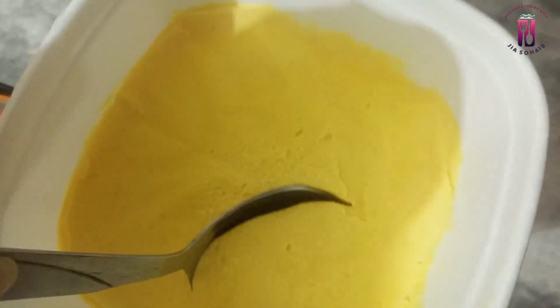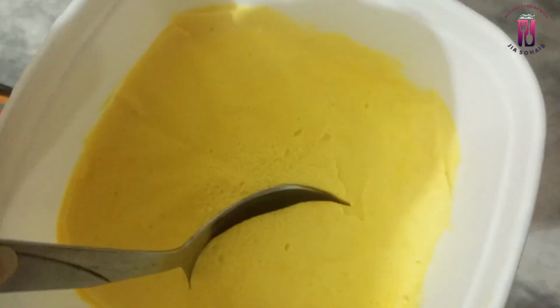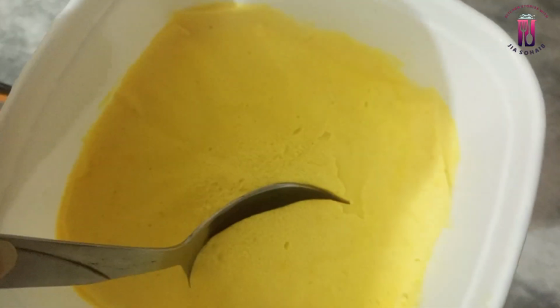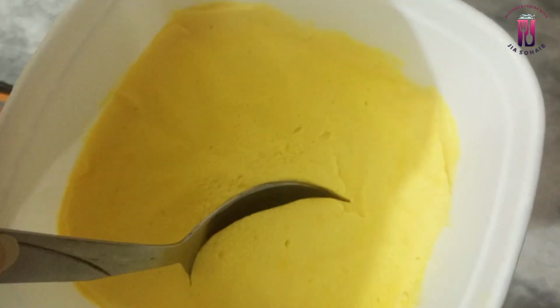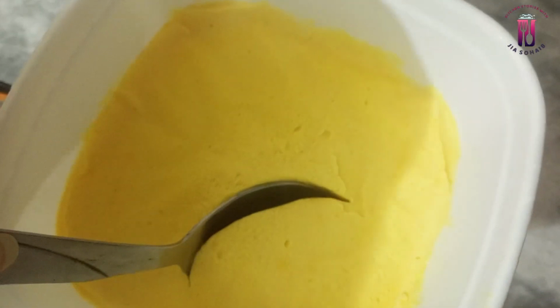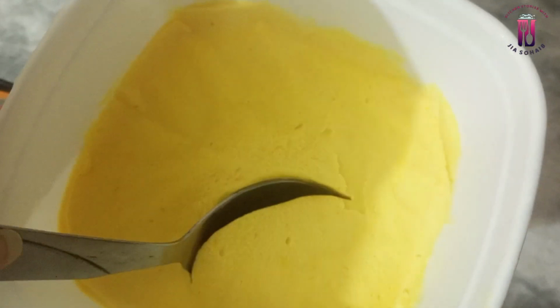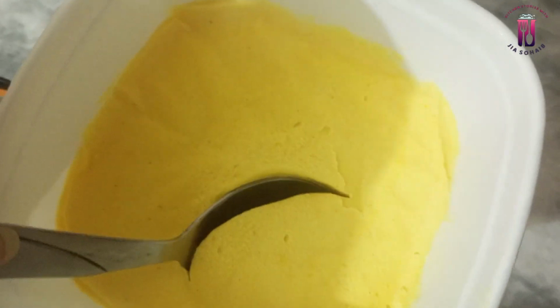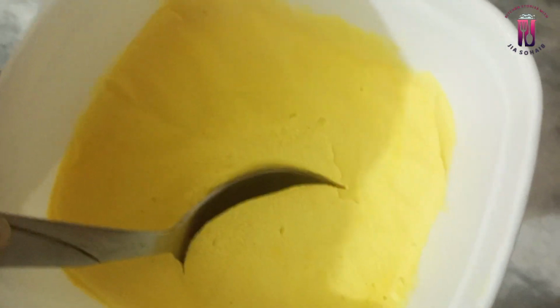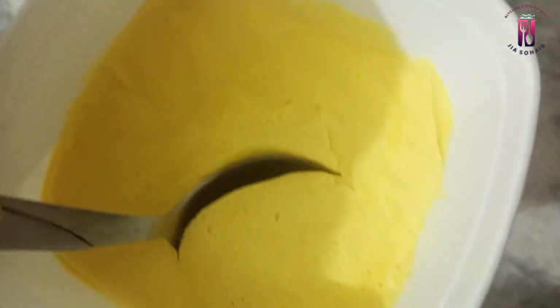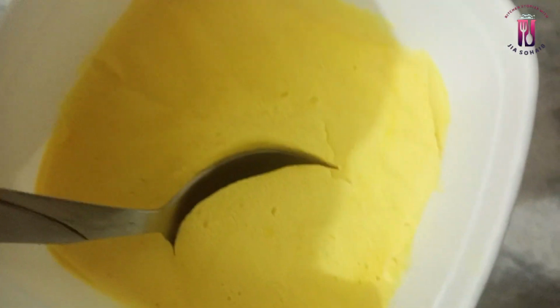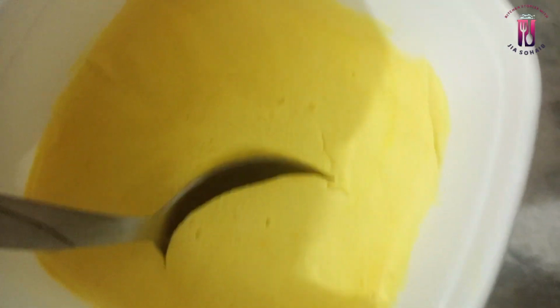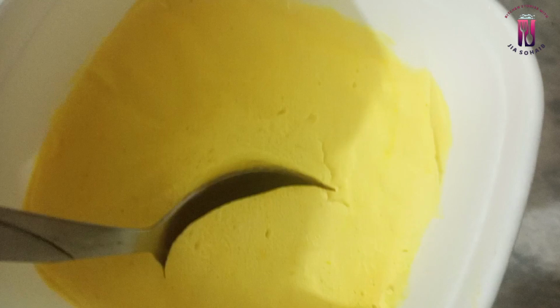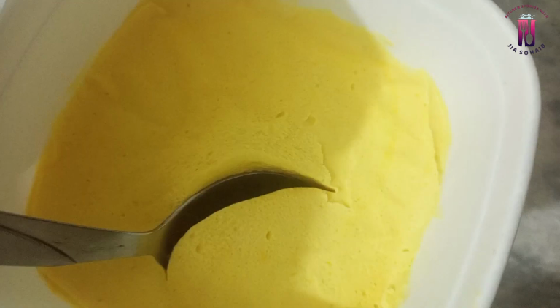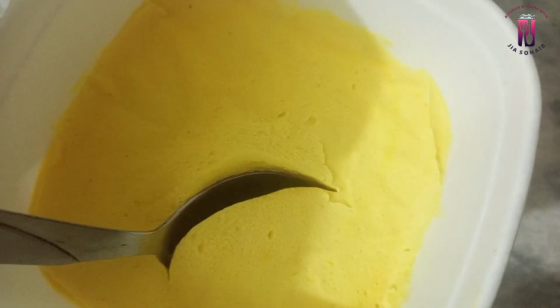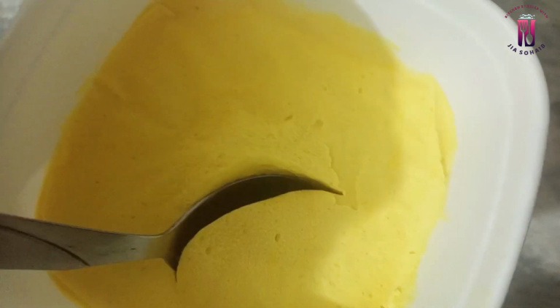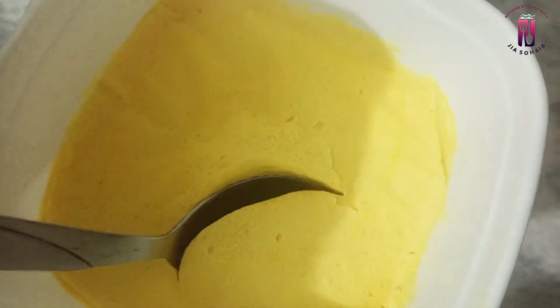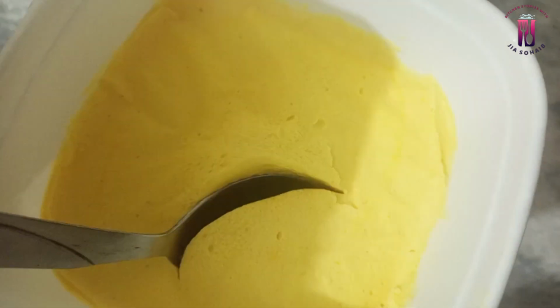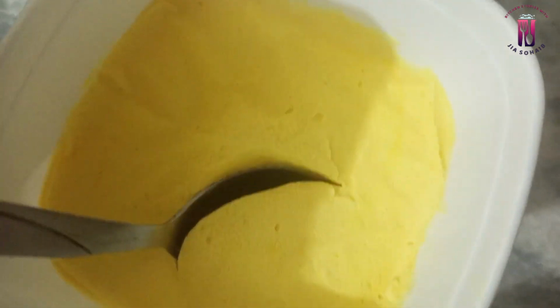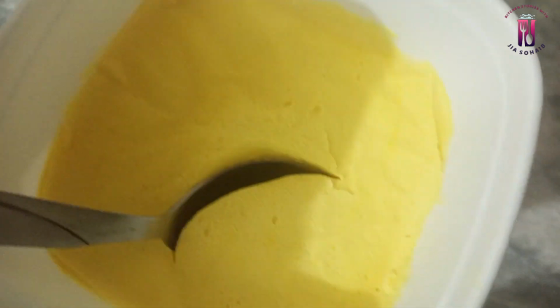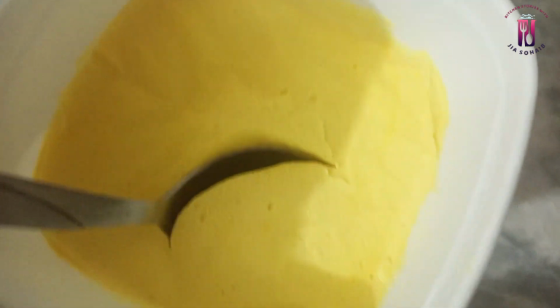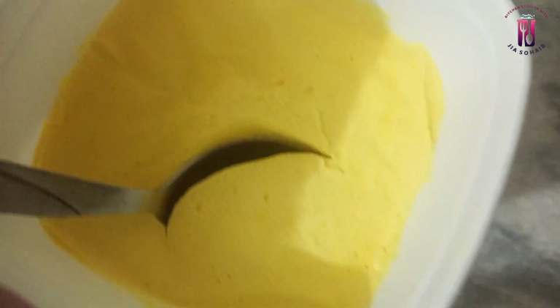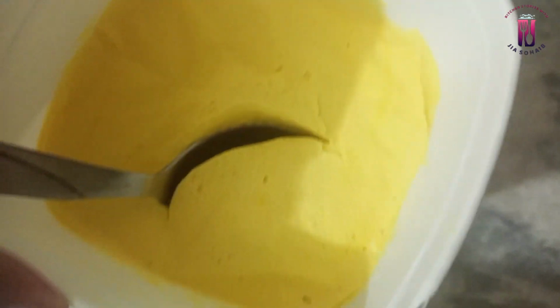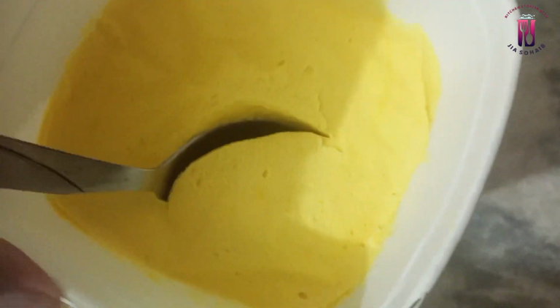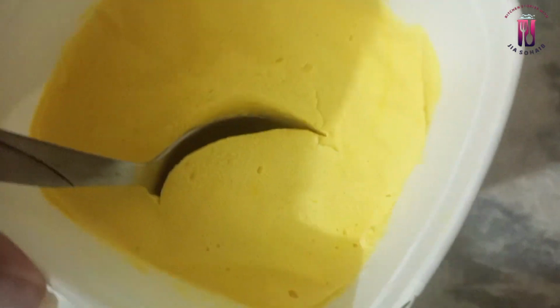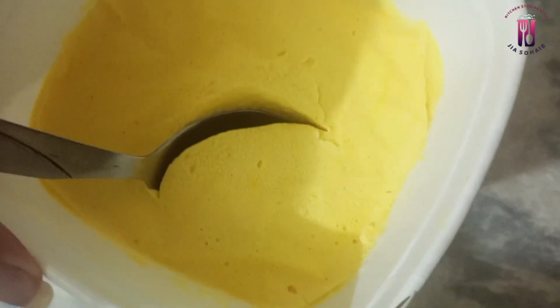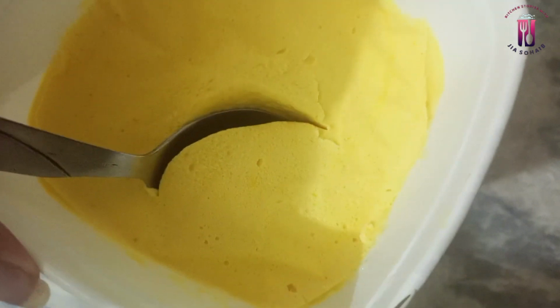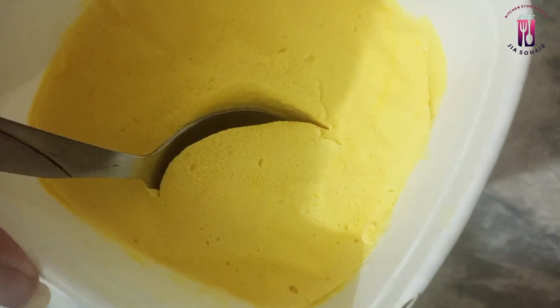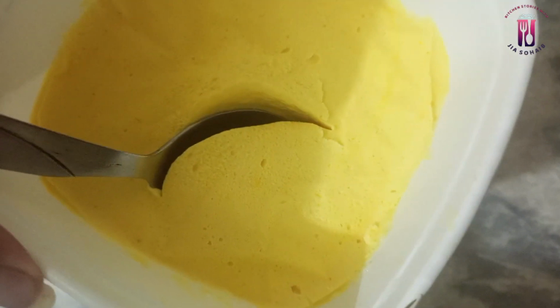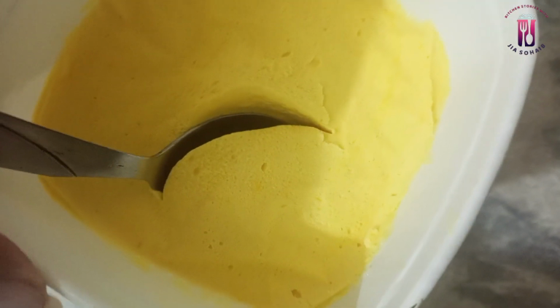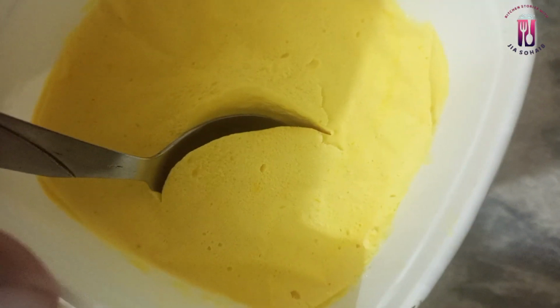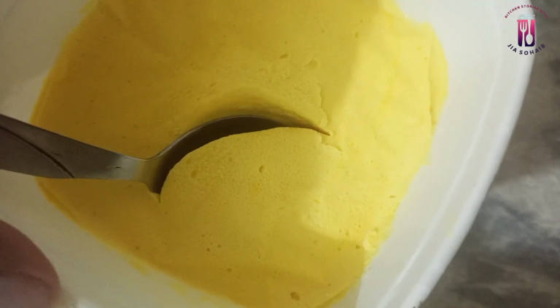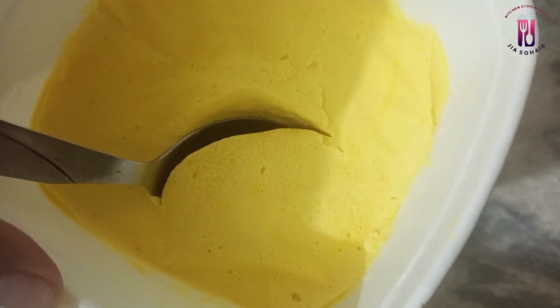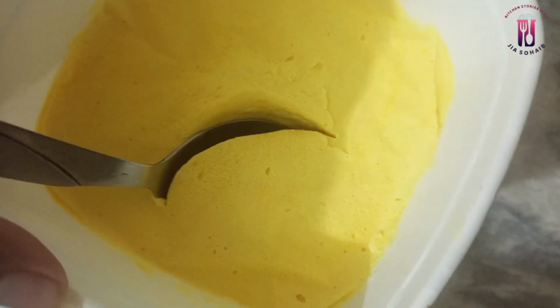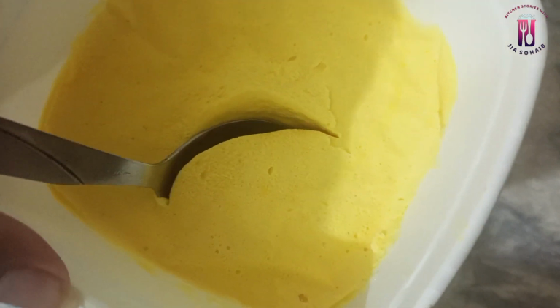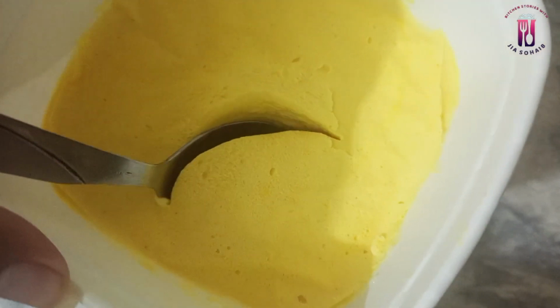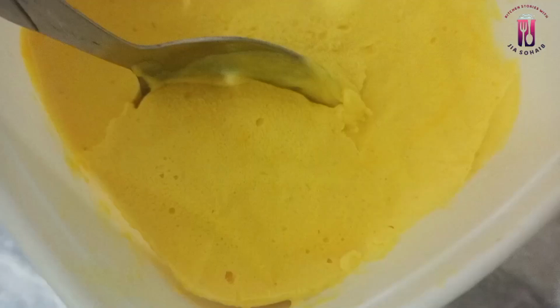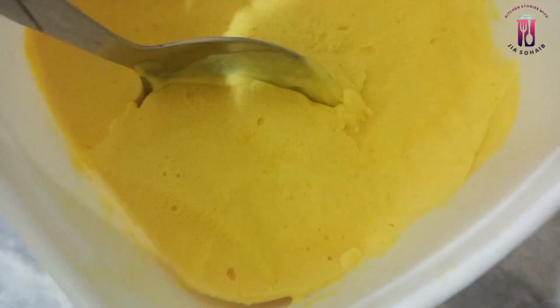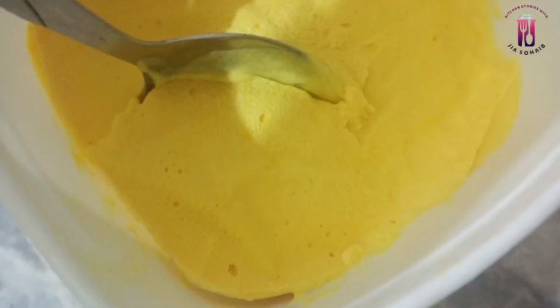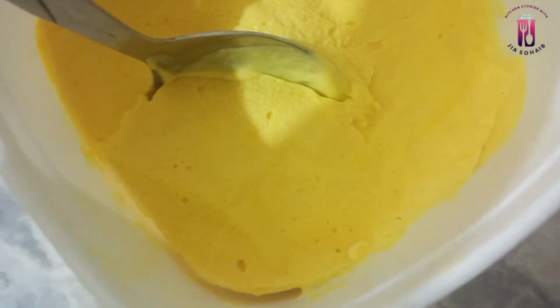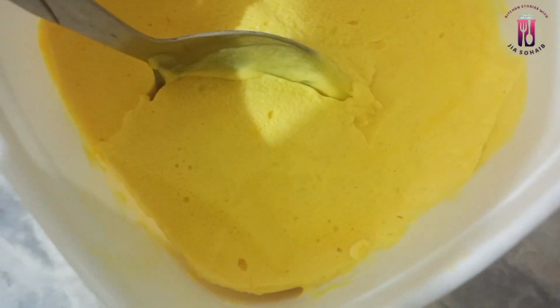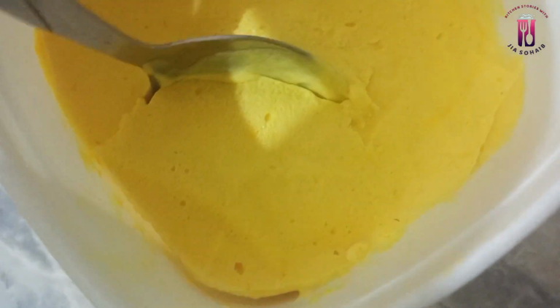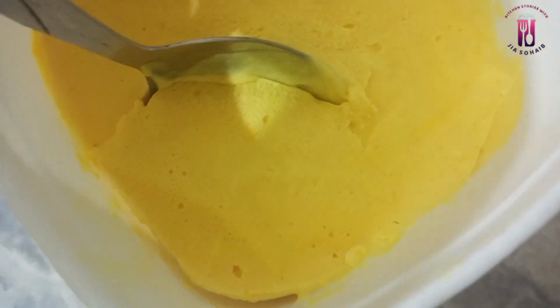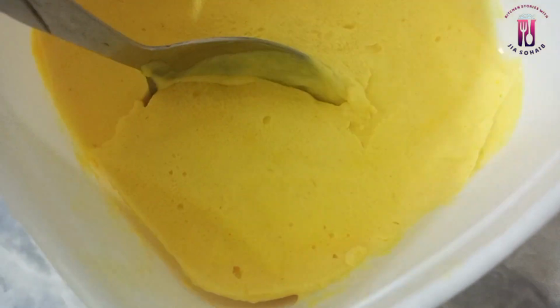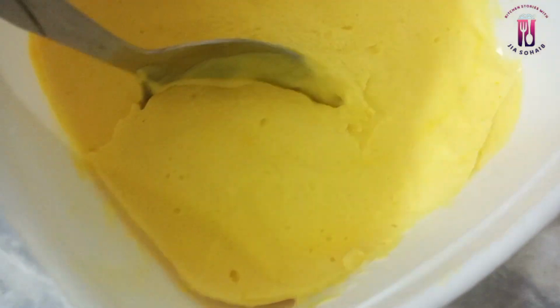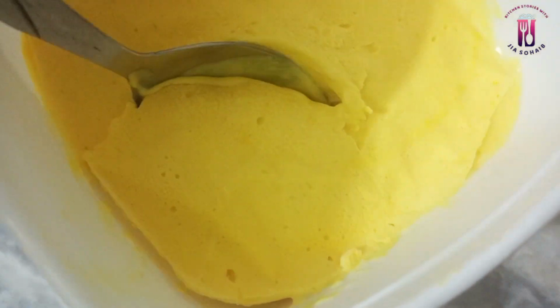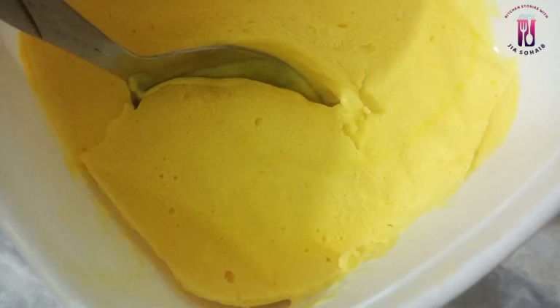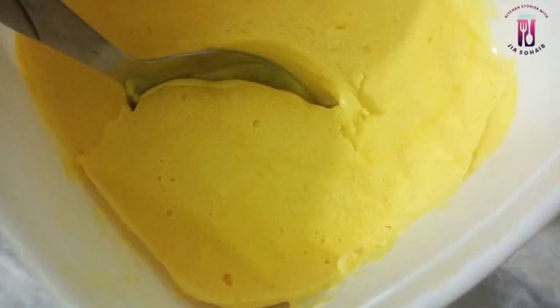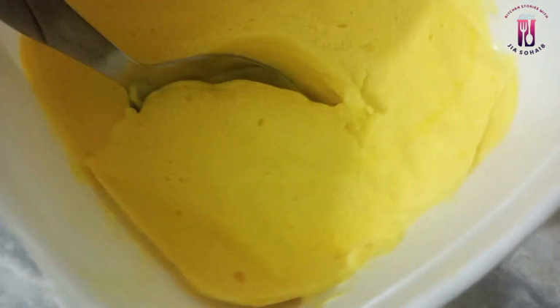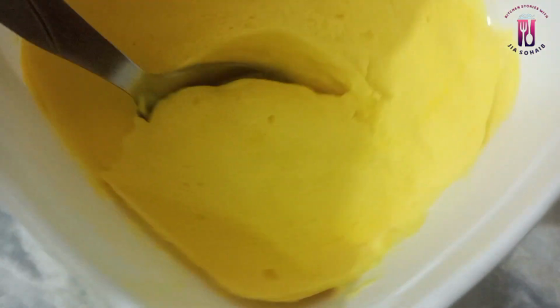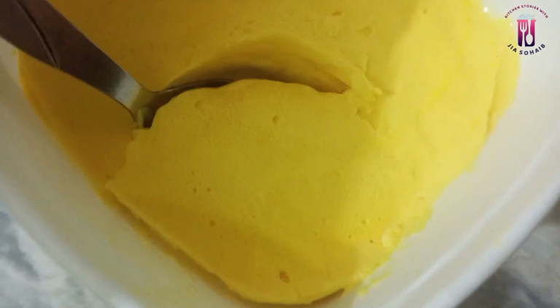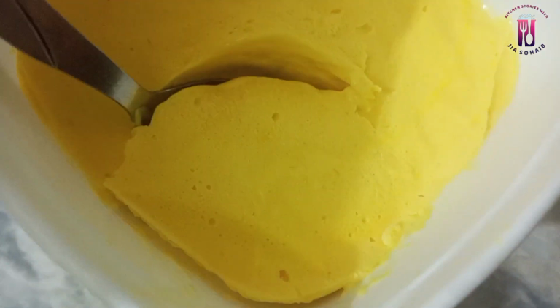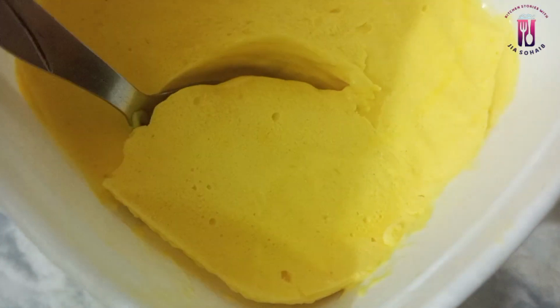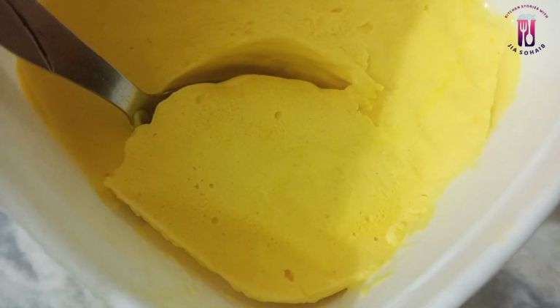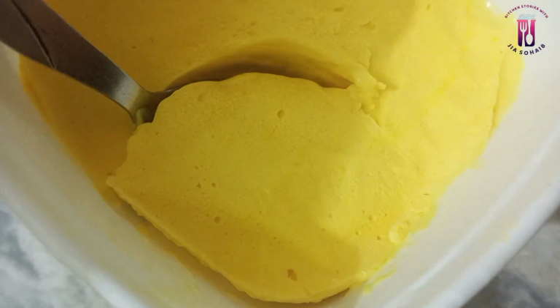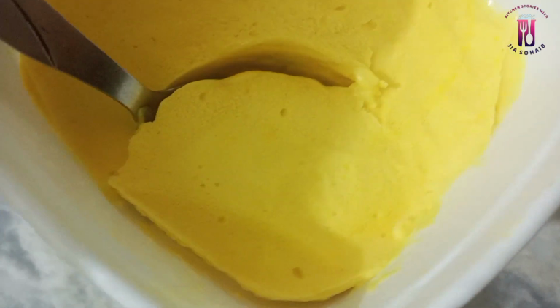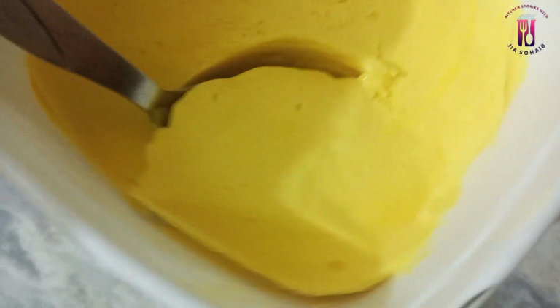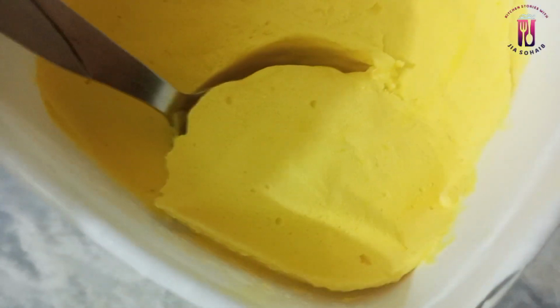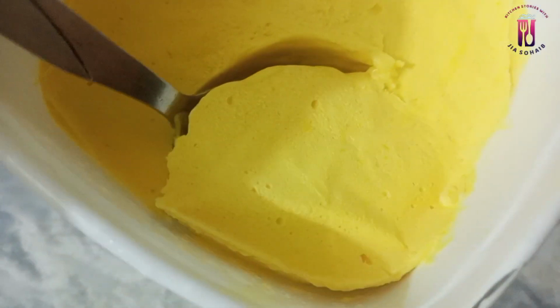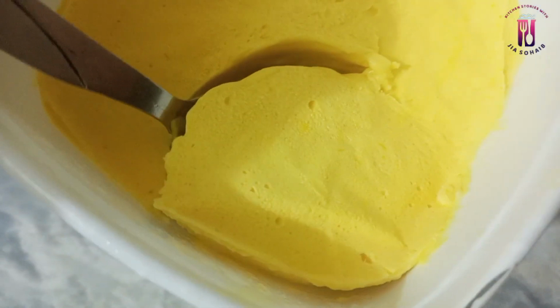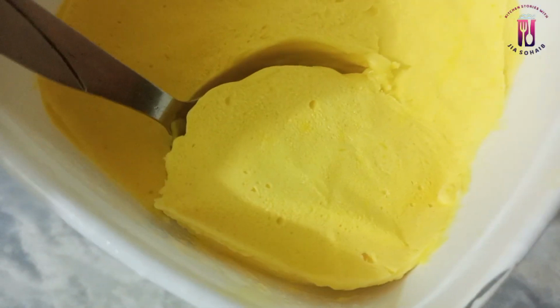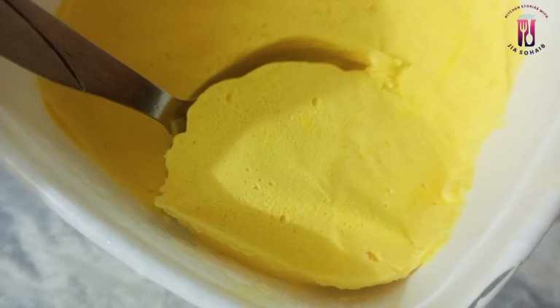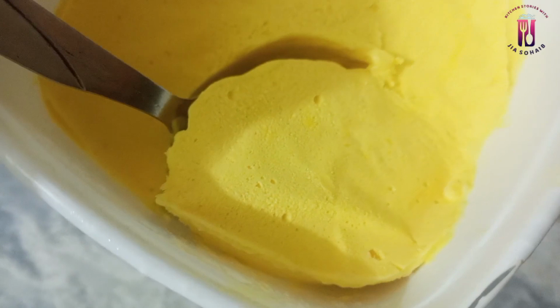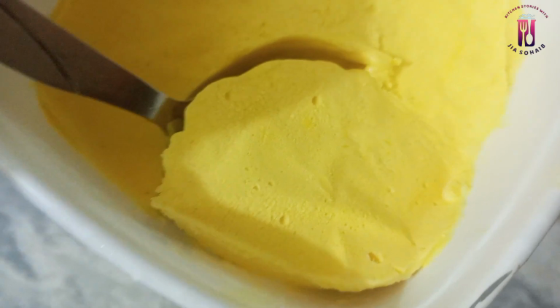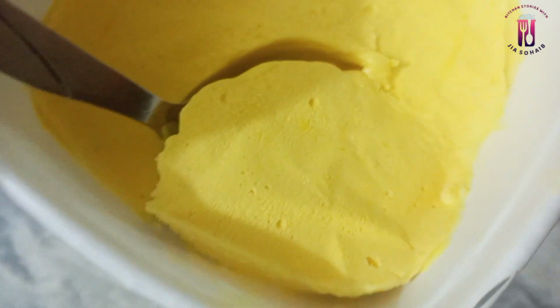Today we will make mango ice cream. We will not need a lot of ingredients — only 2 to 3 ingredients will be needed.